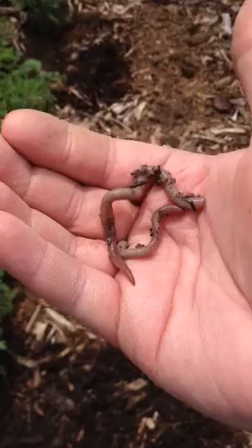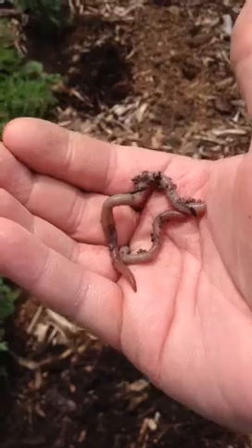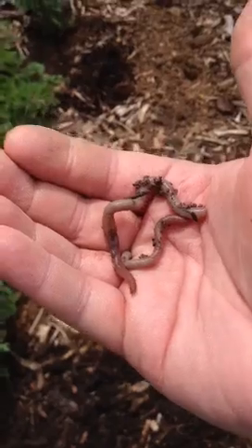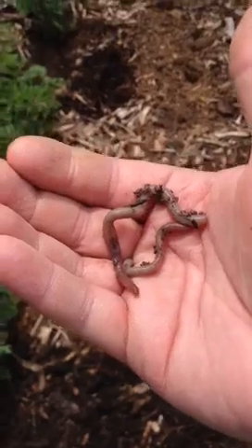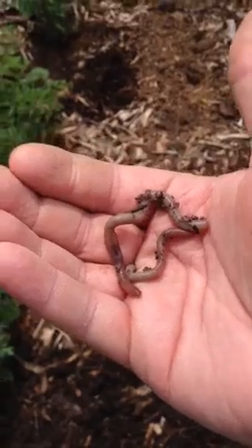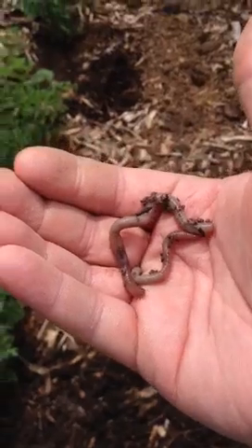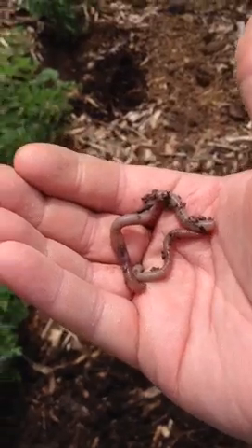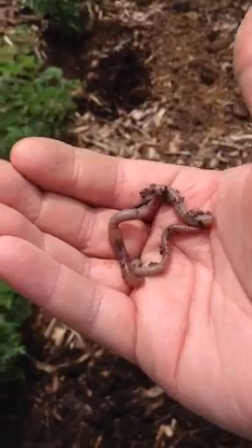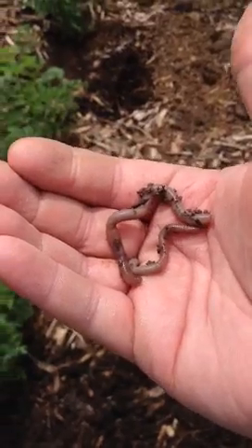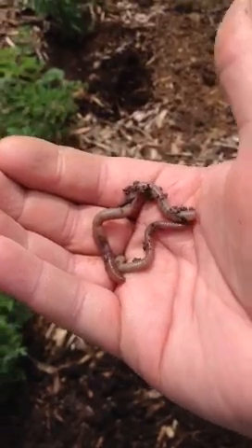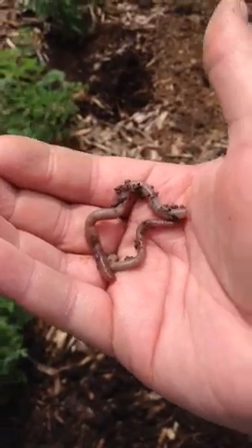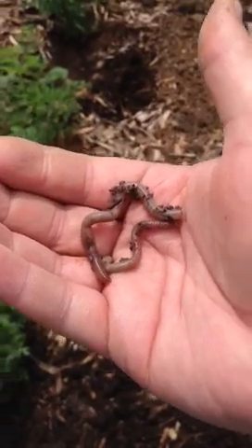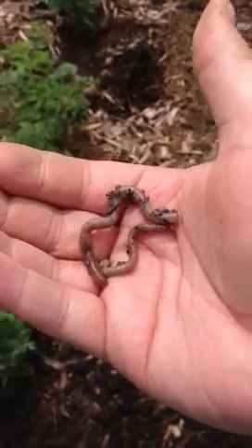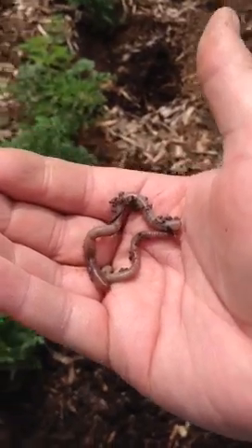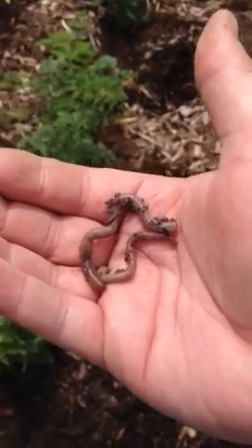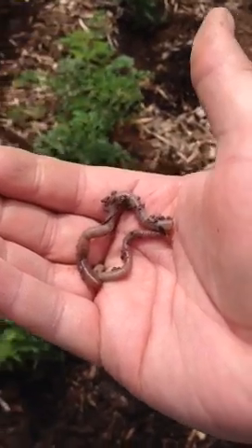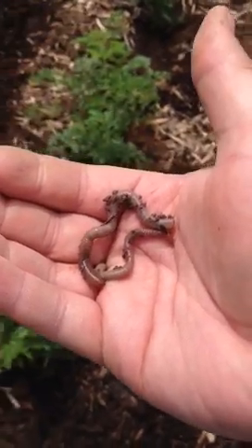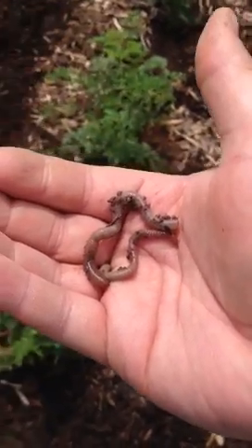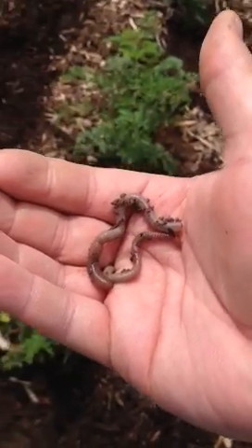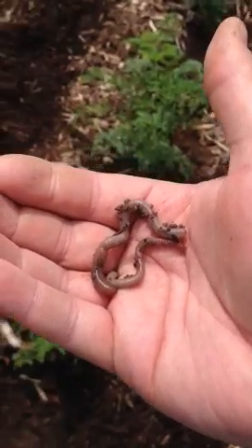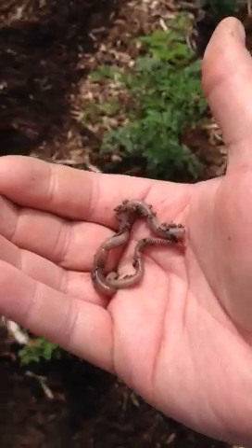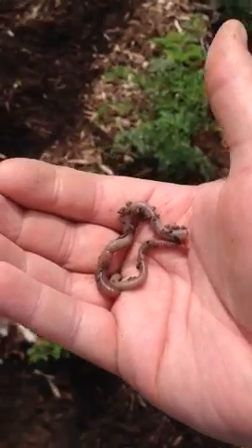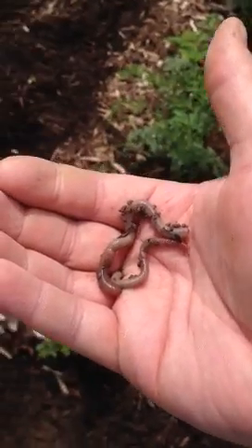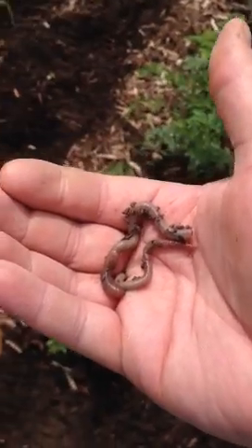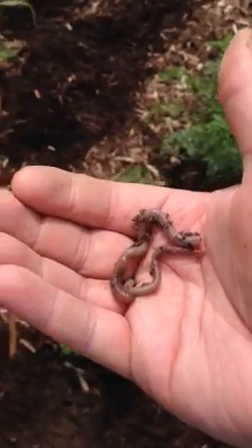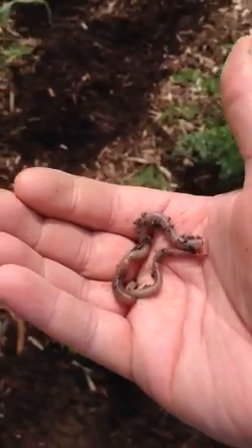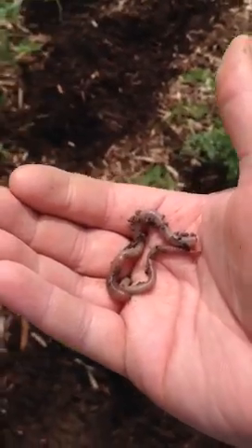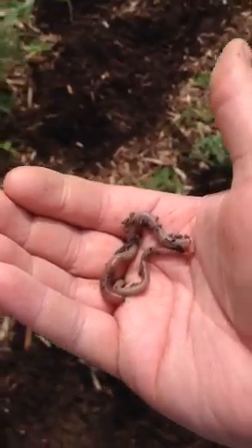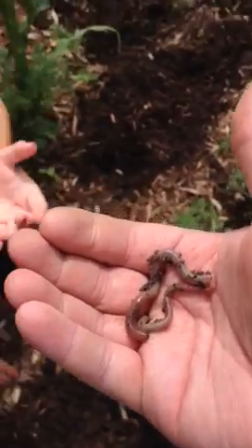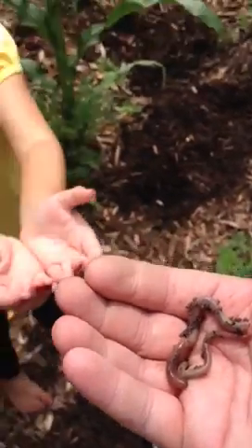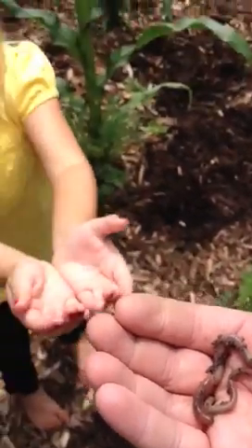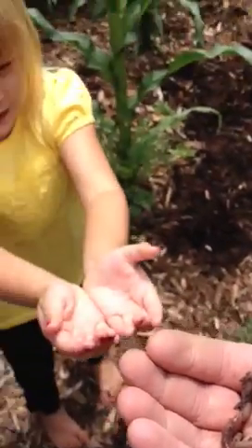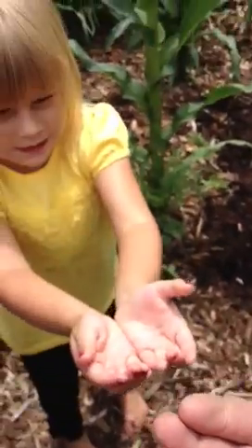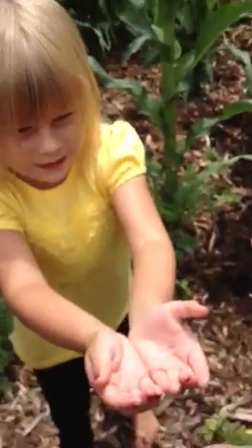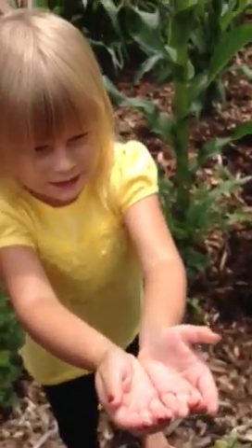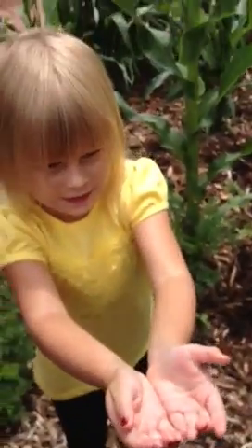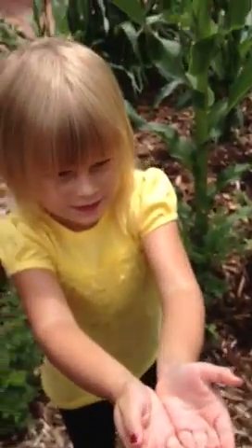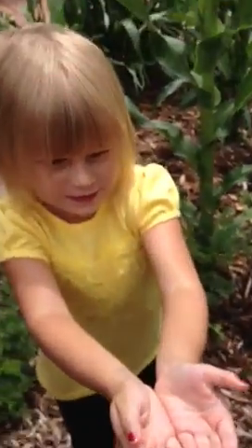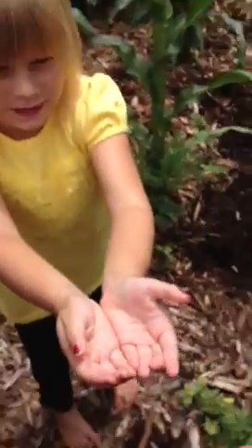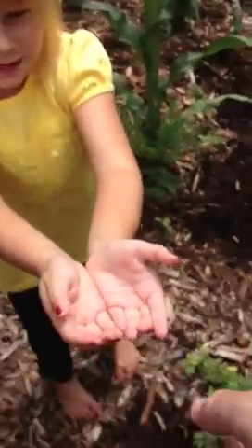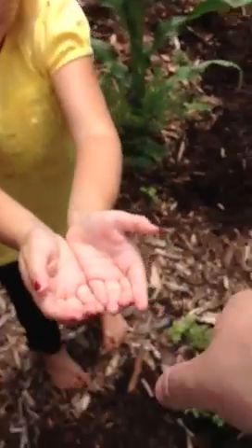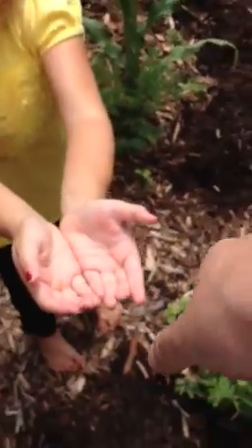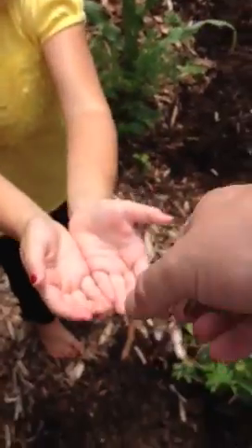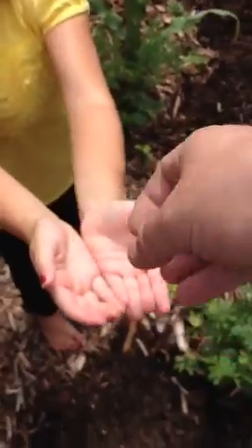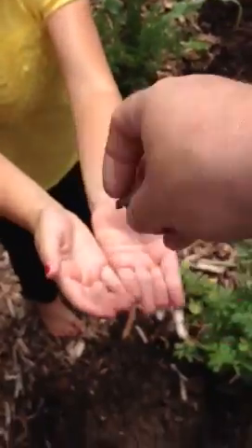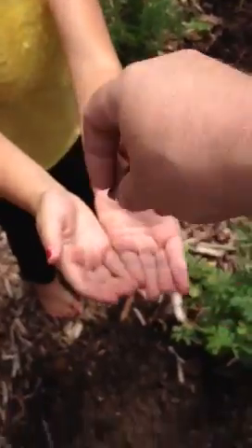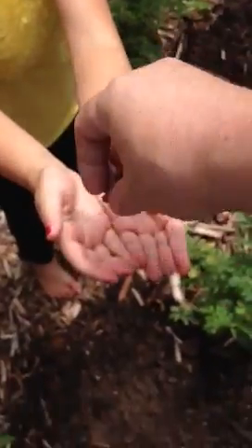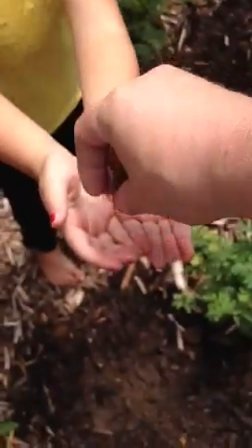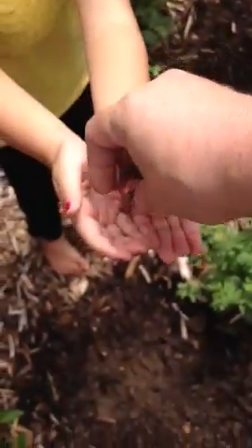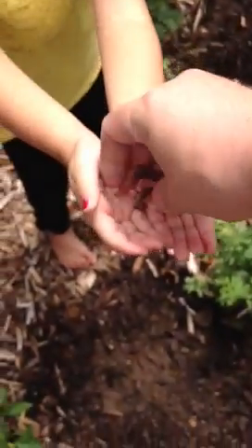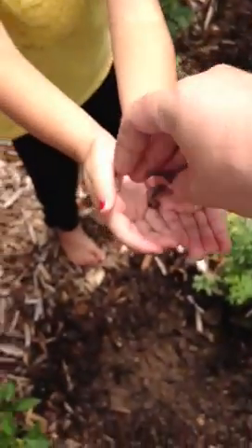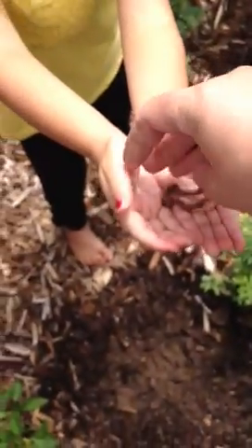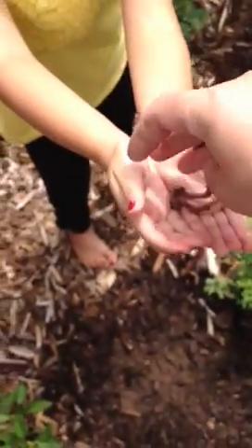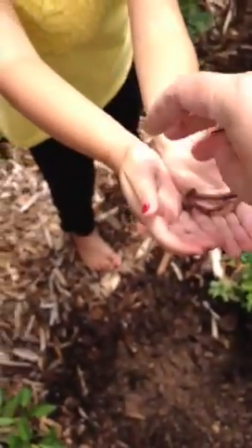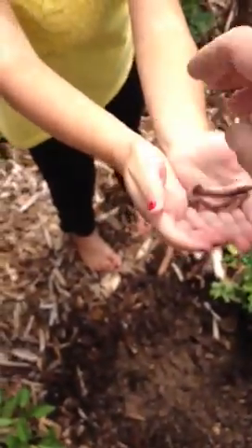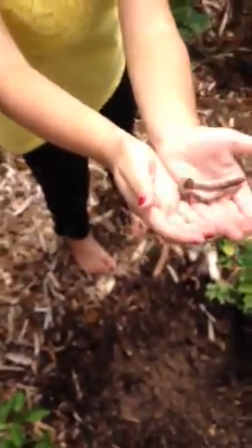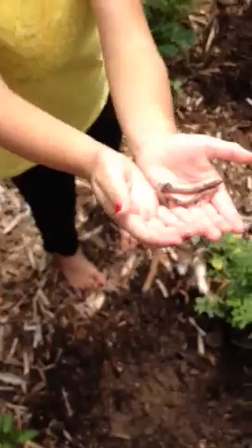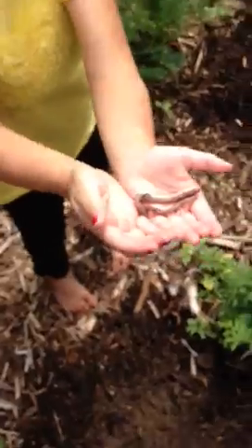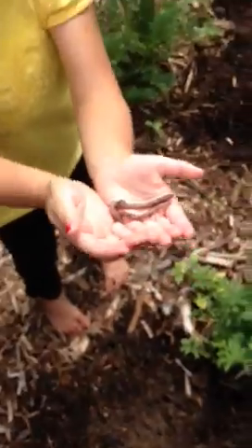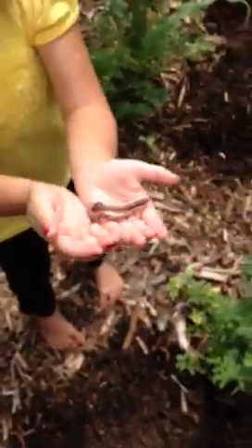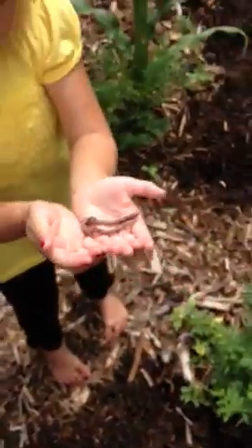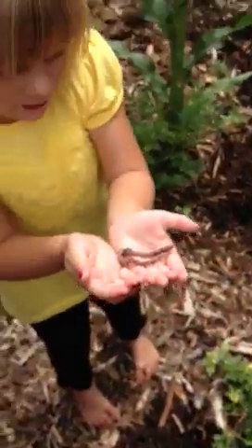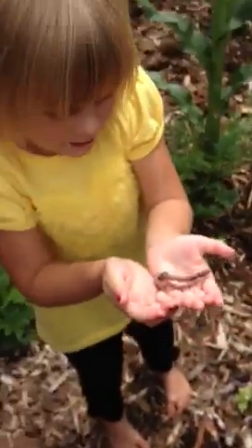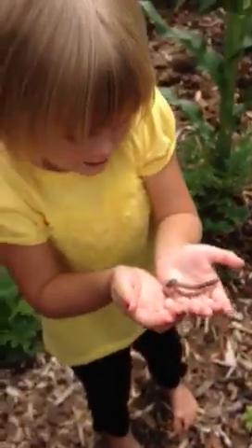We found Mr. Worm and my beautiful daughter Lily loves Mr. Worm. They're very good friends.